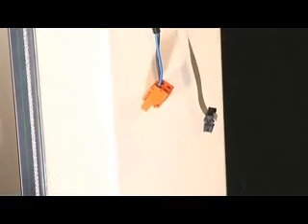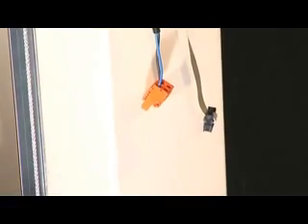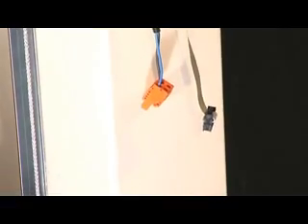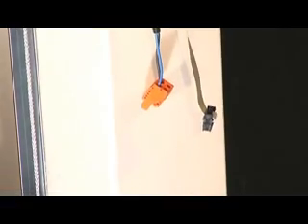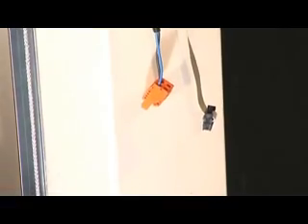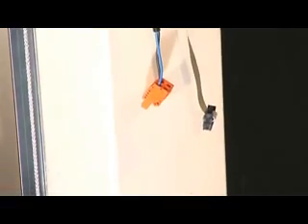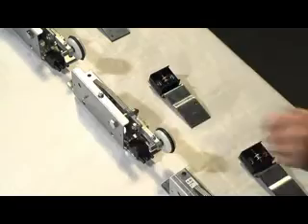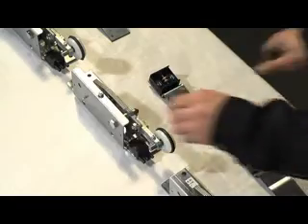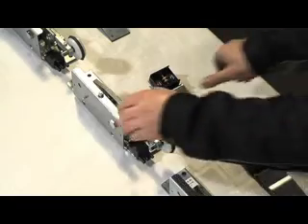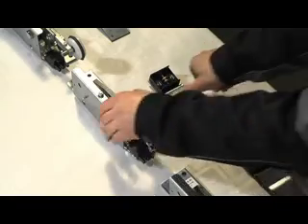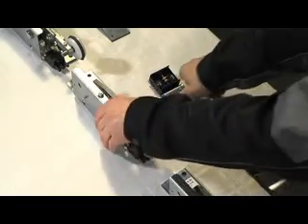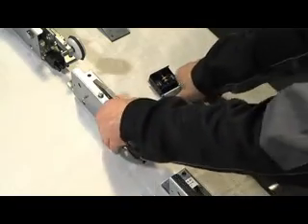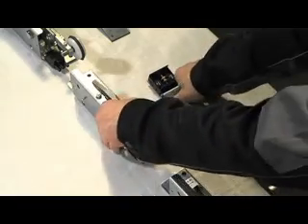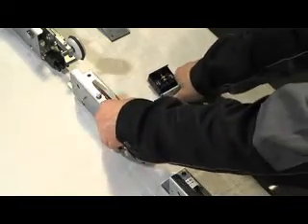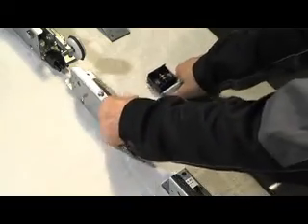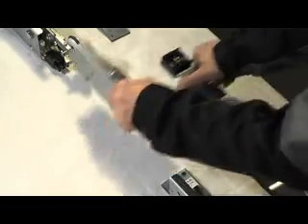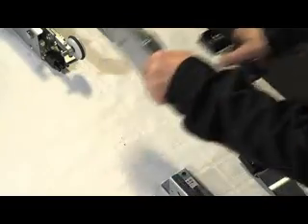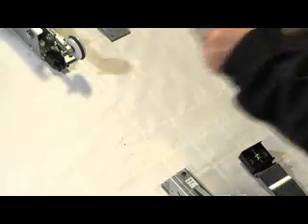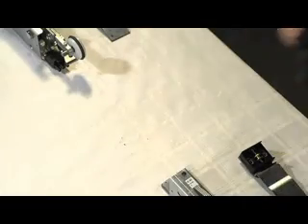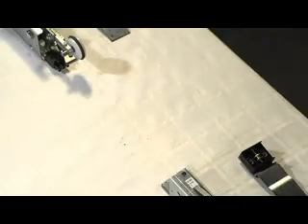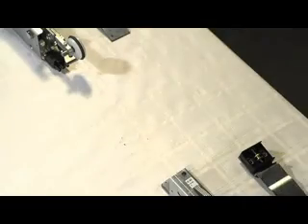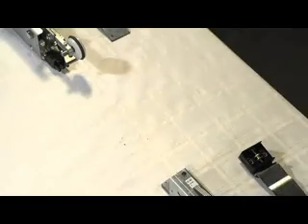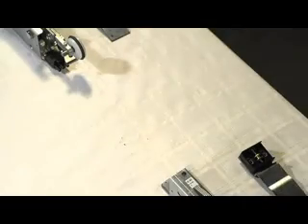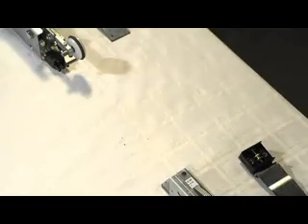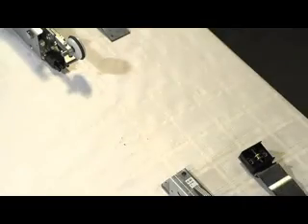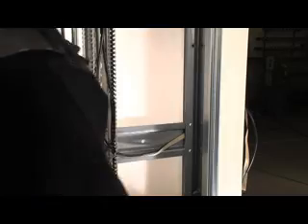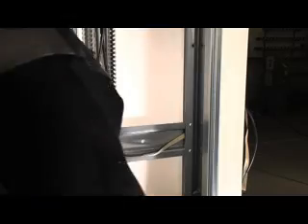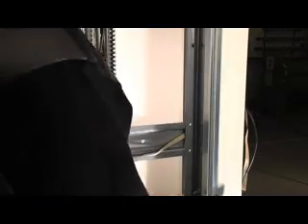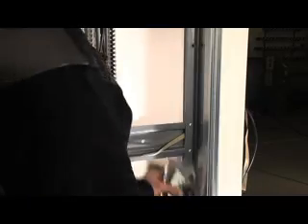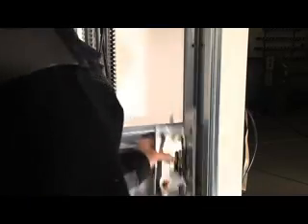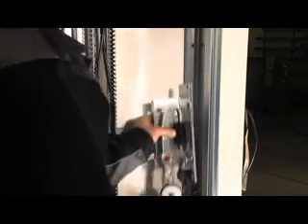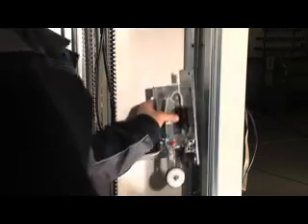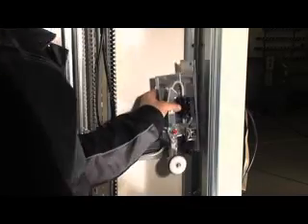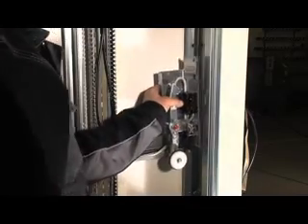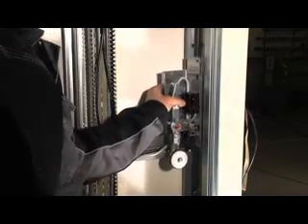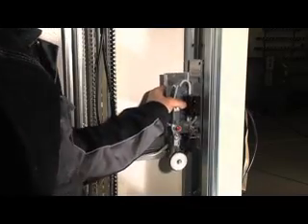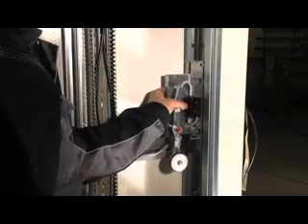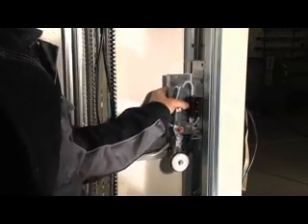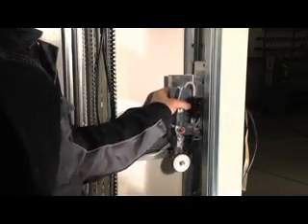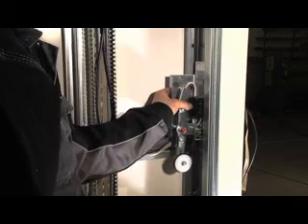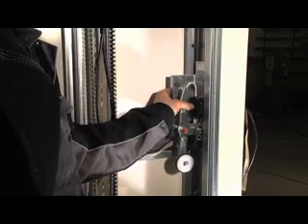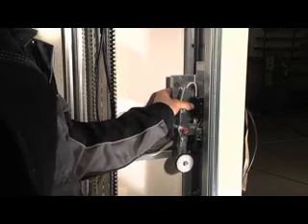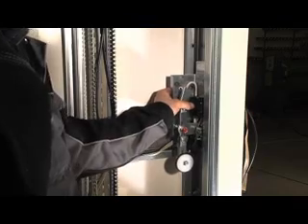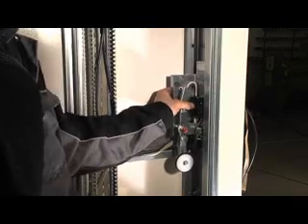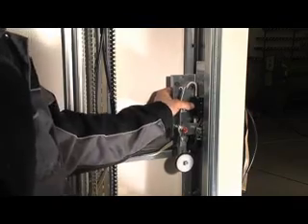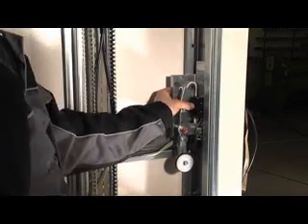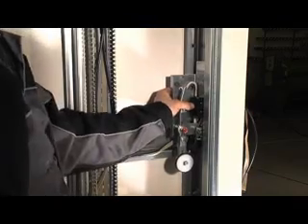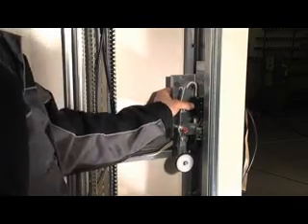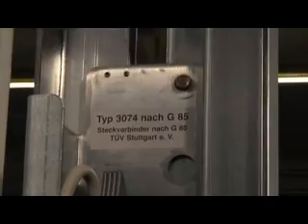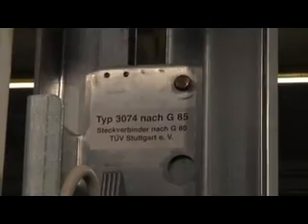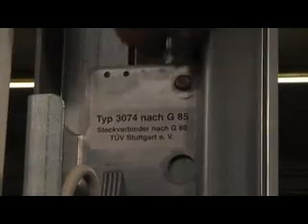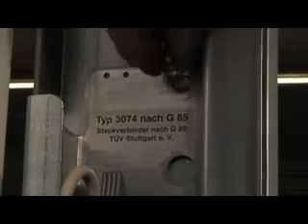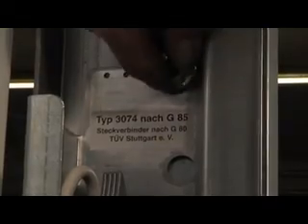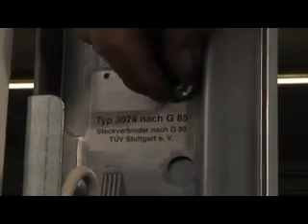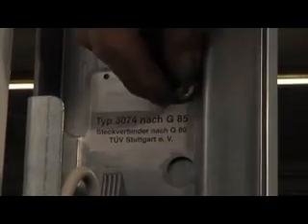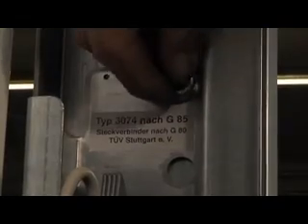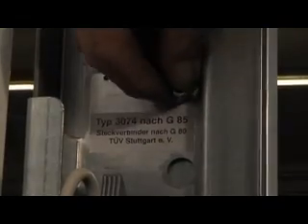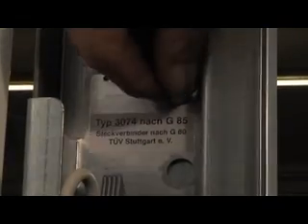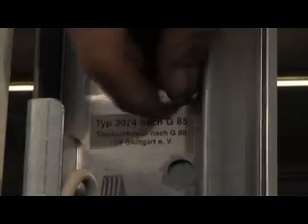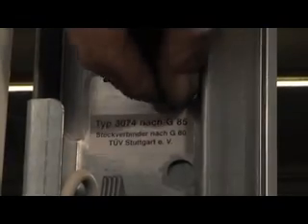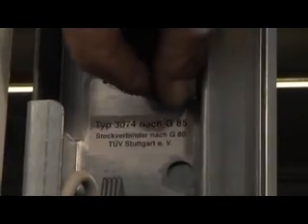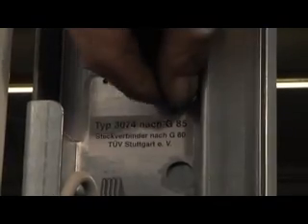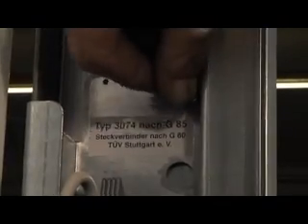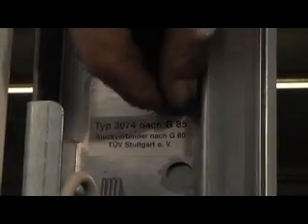Installation of the door locks and the door switches. The door lock is to be installed on the predetermined place on the door frame.